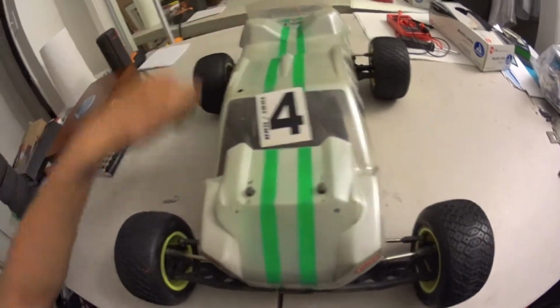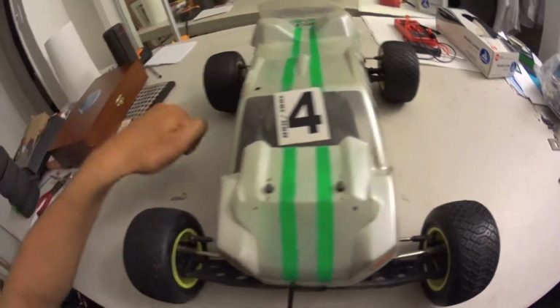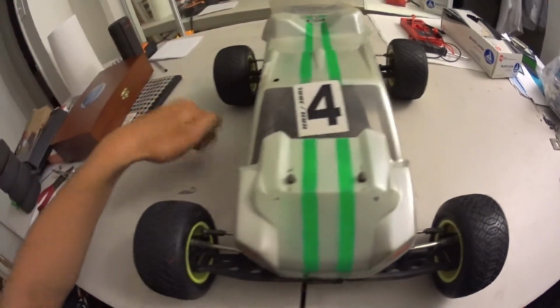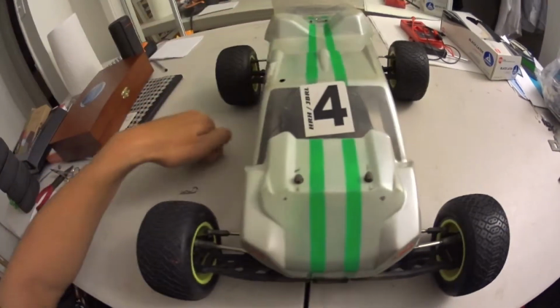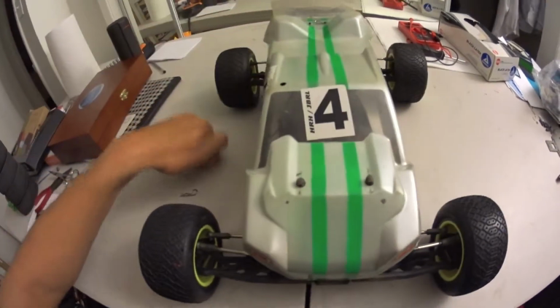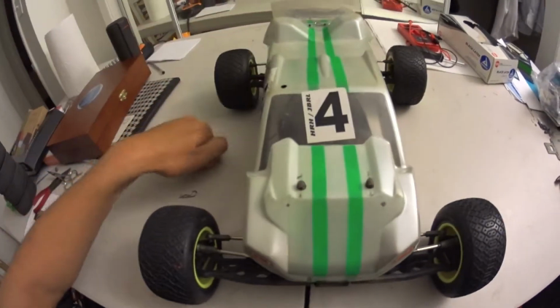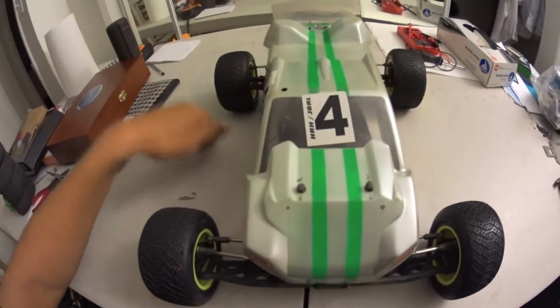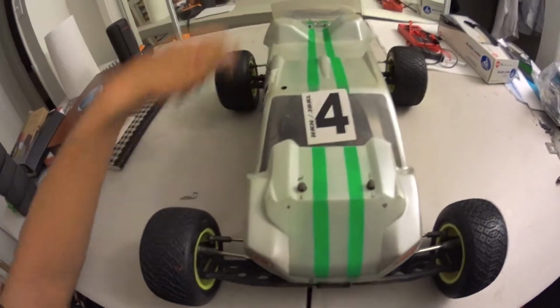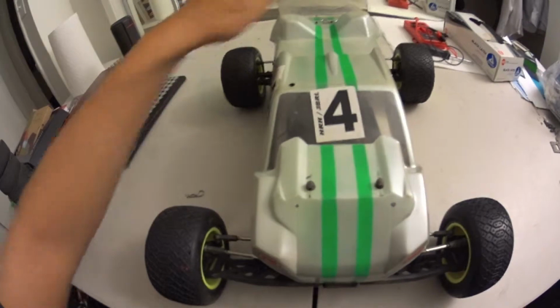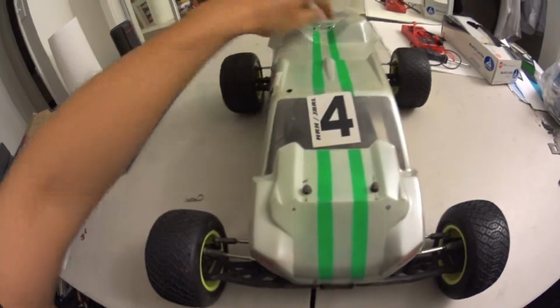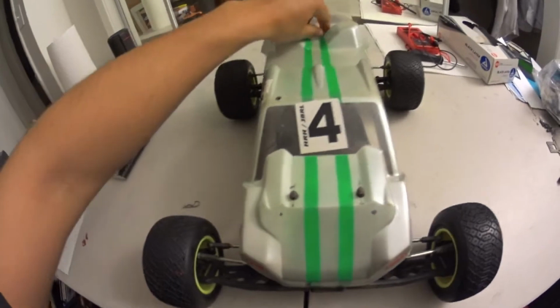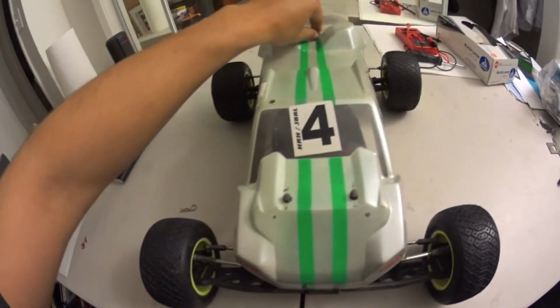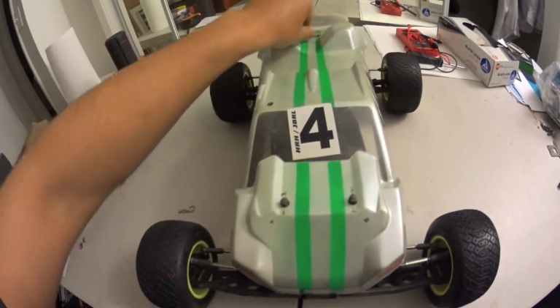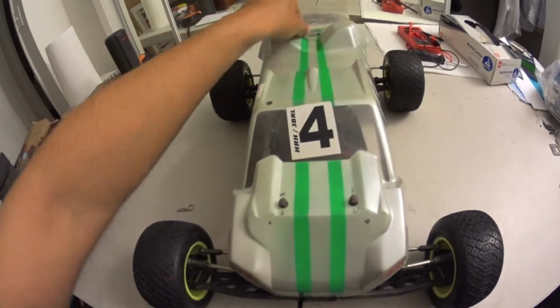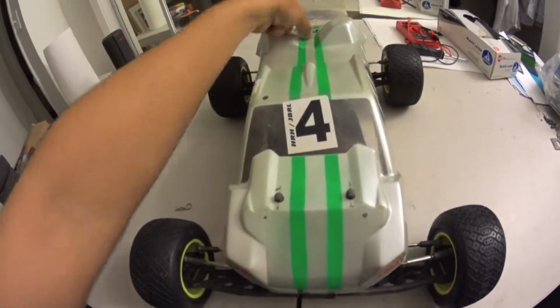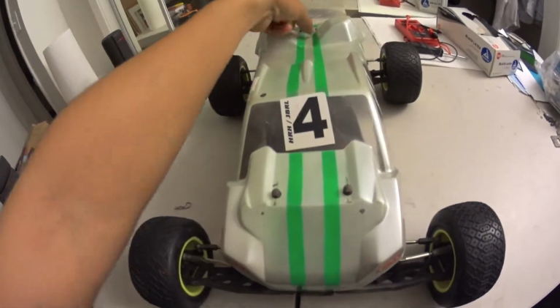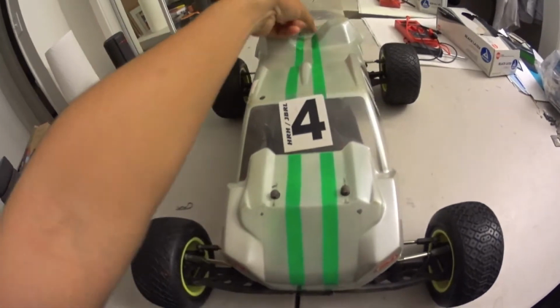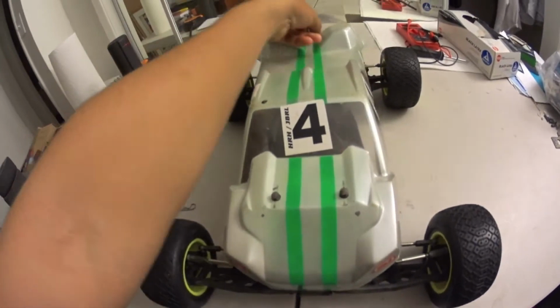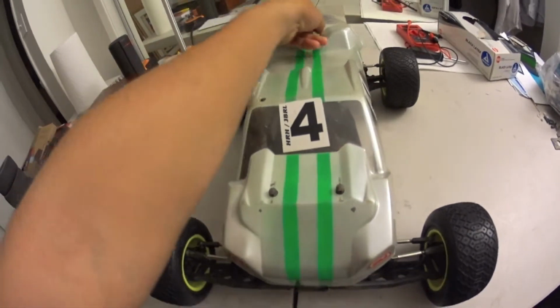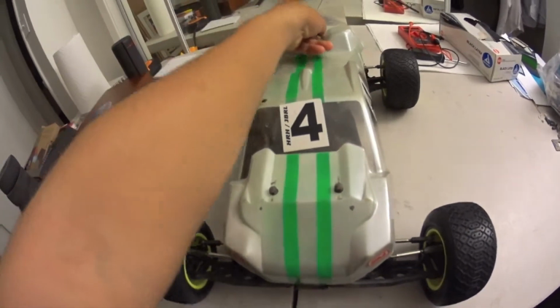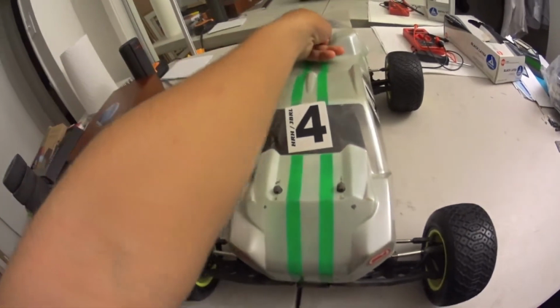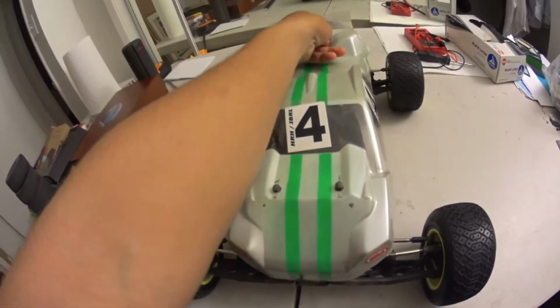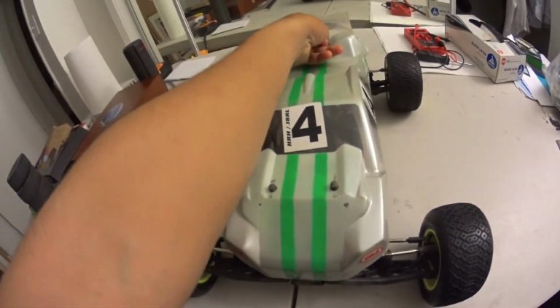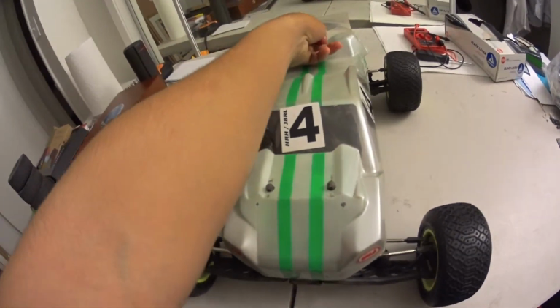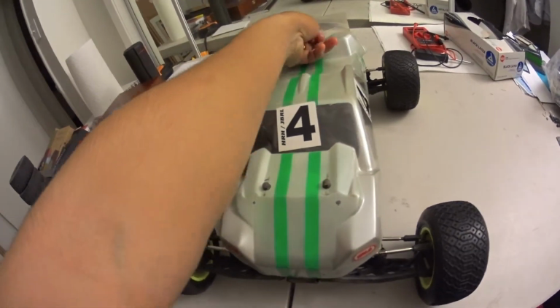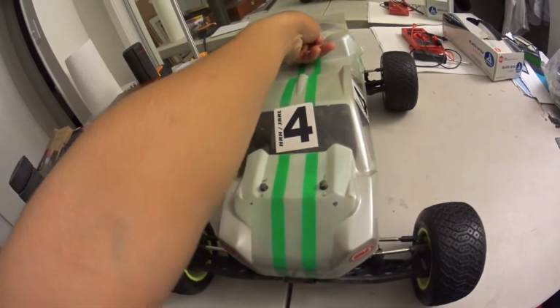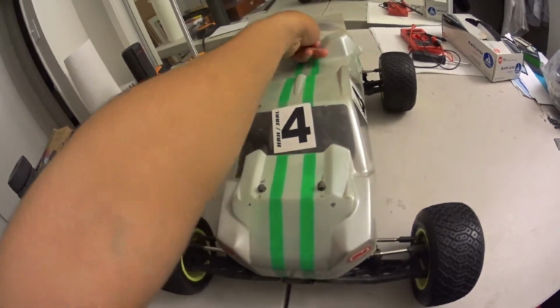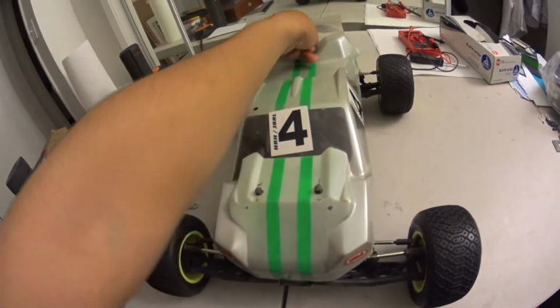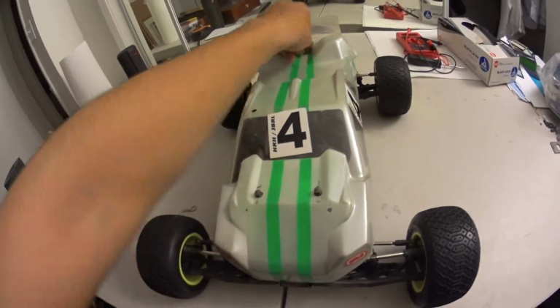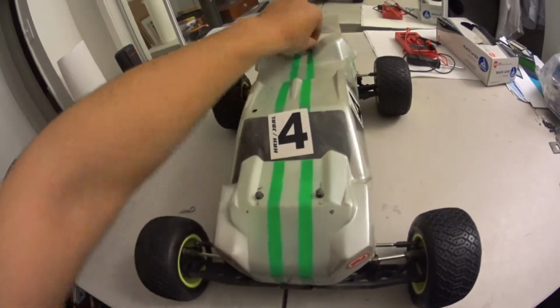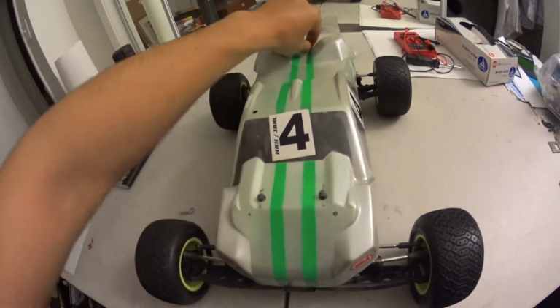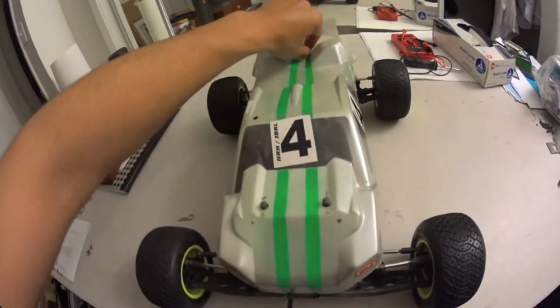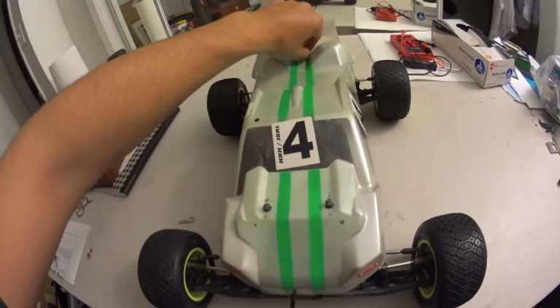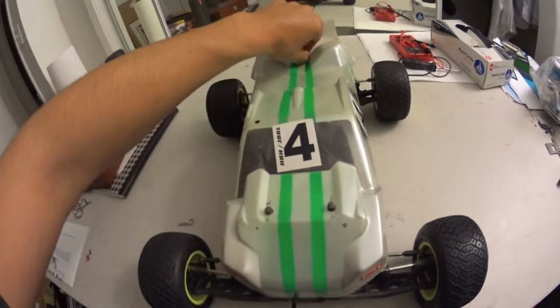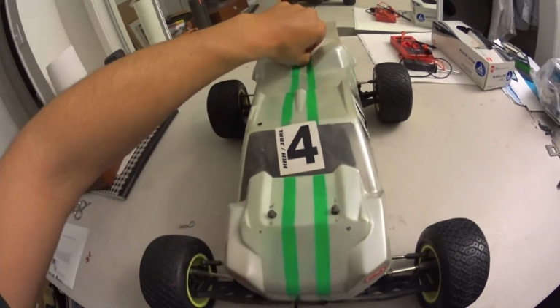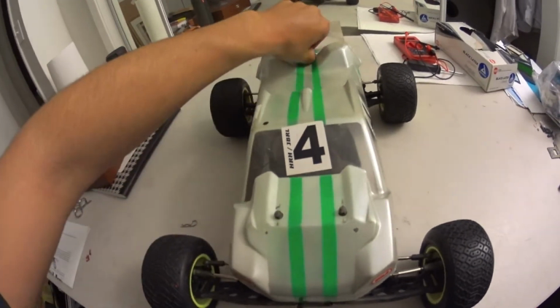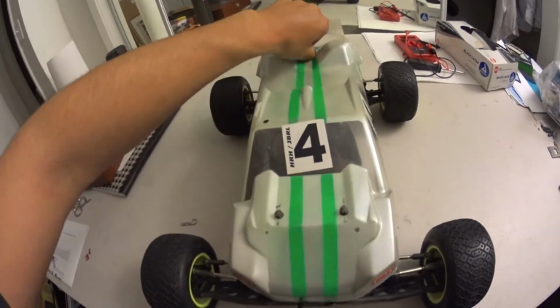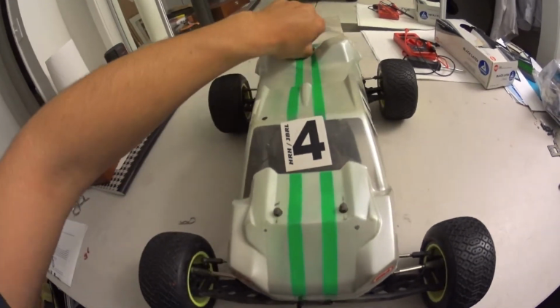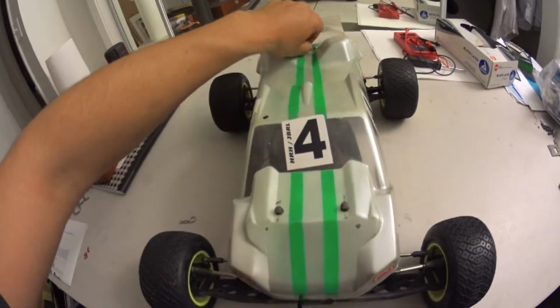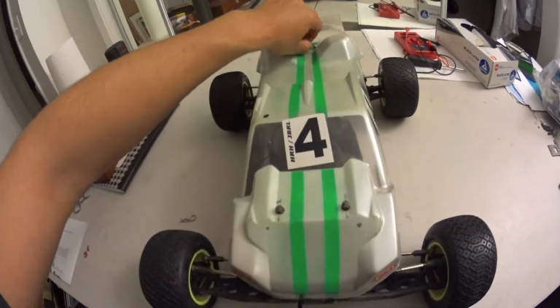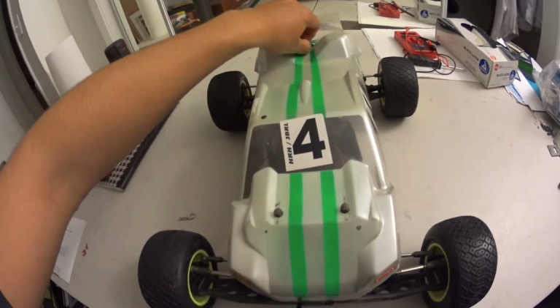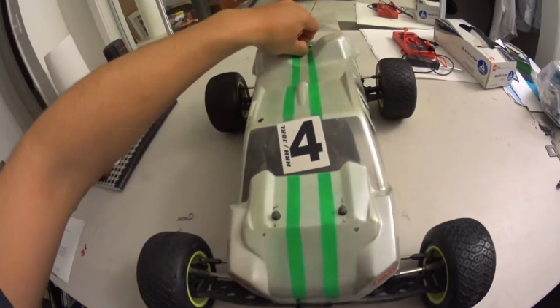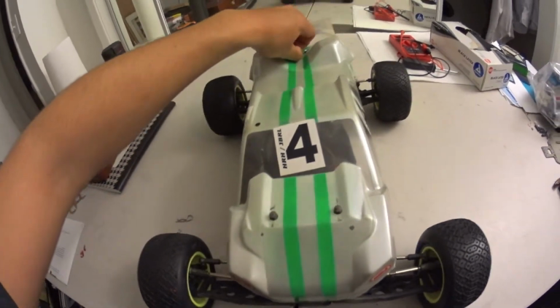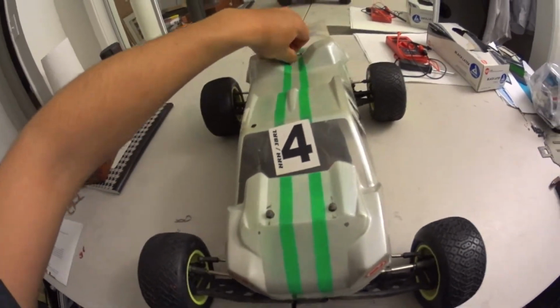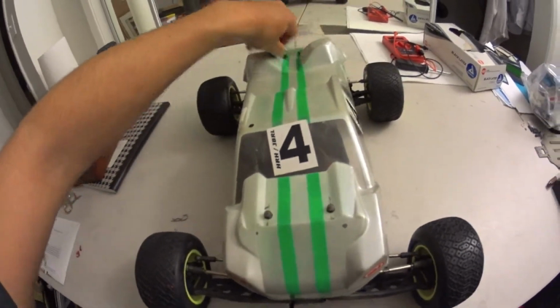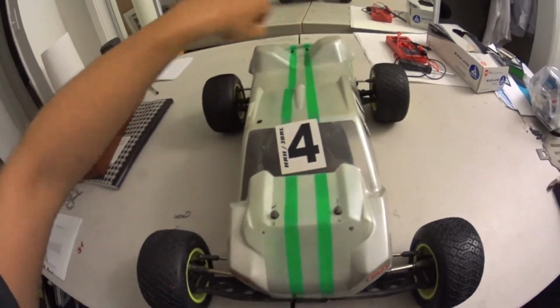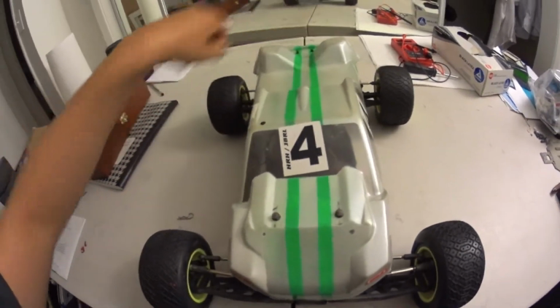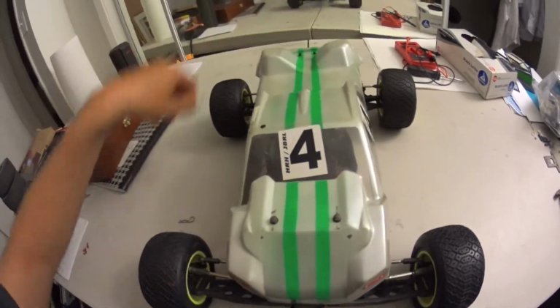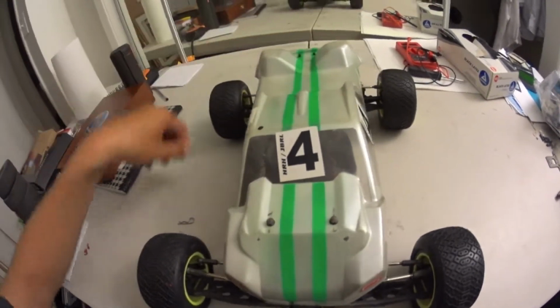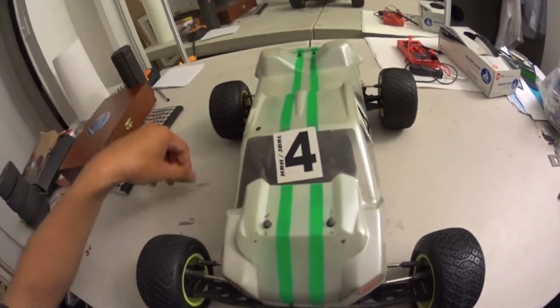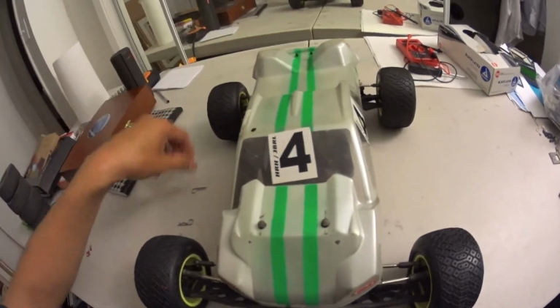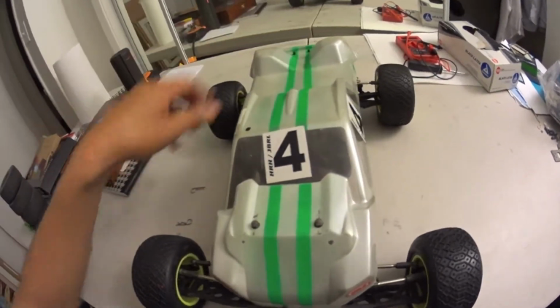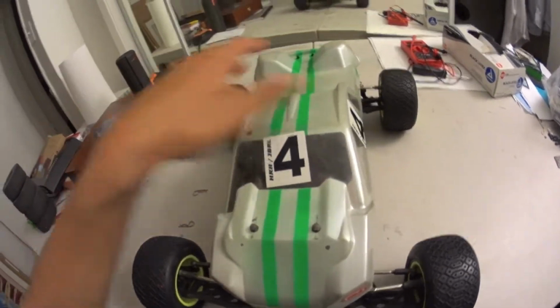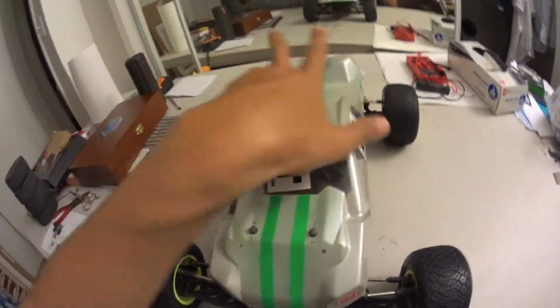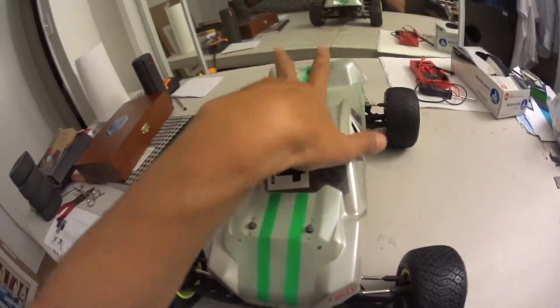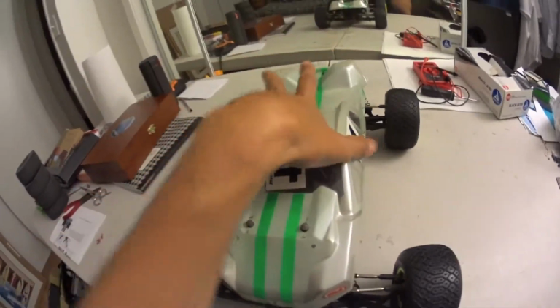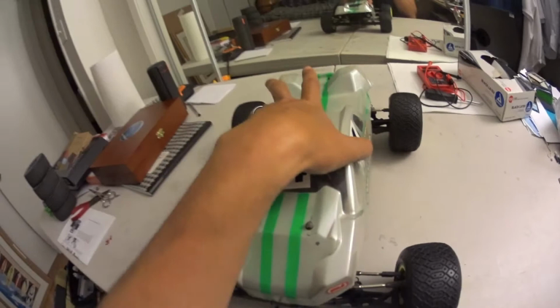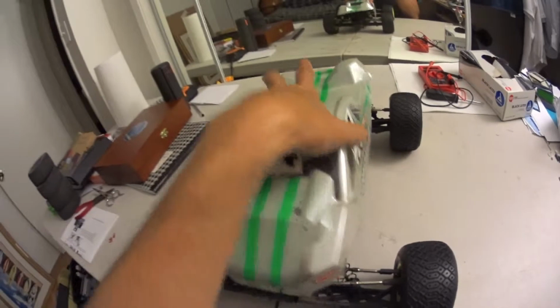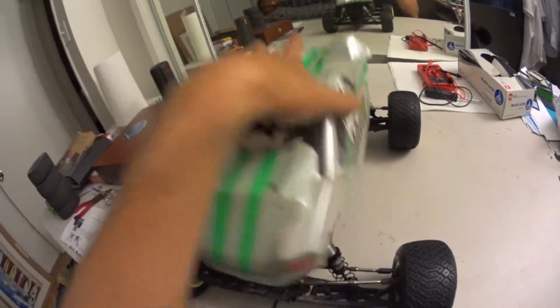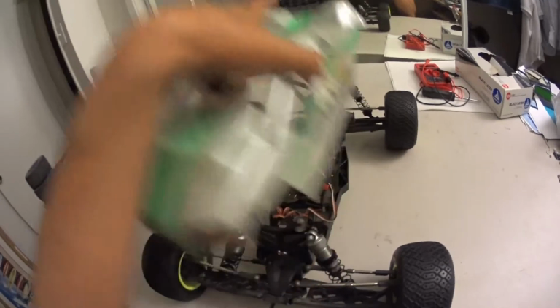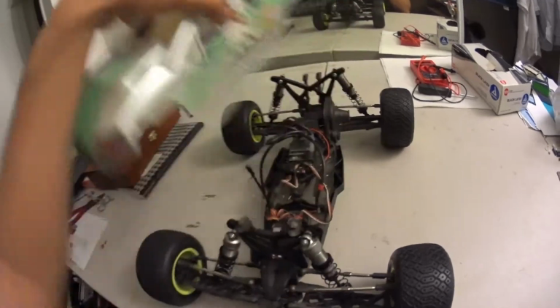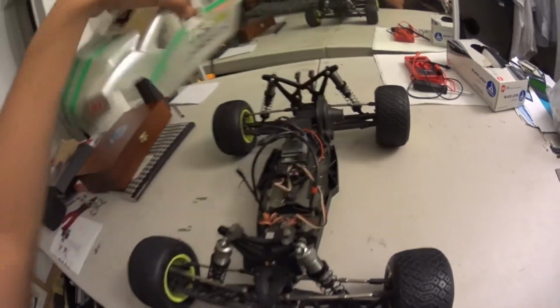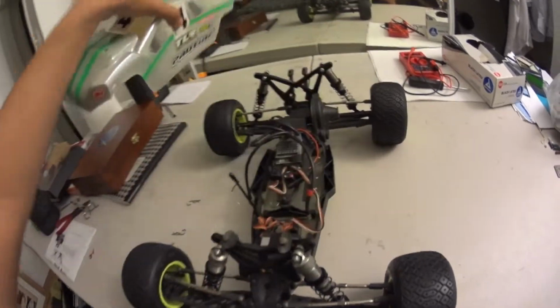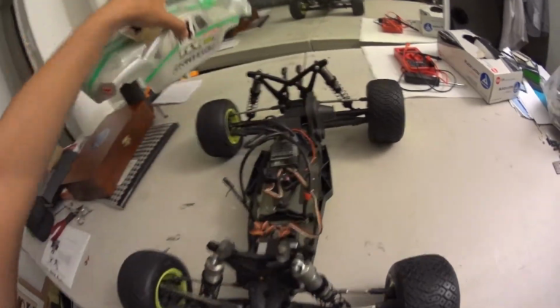Knock on plastic, I haven't really broken anything other than some ball cups. If you're going to buy this truck, buy some extra ball cups.